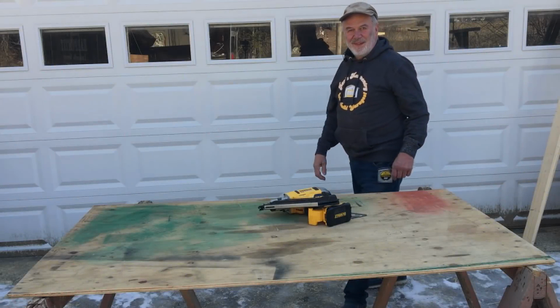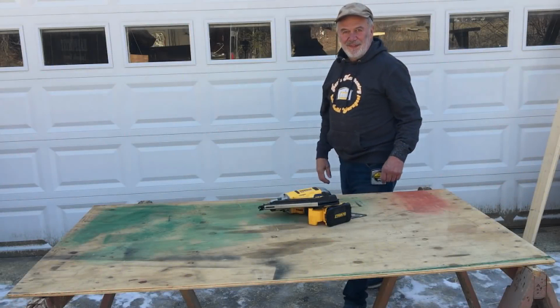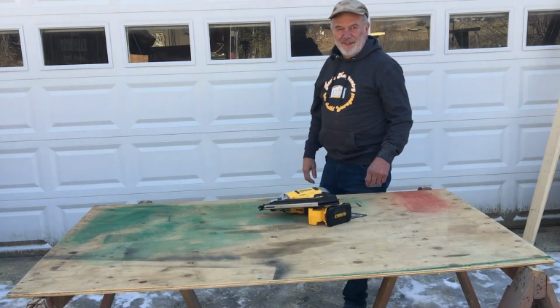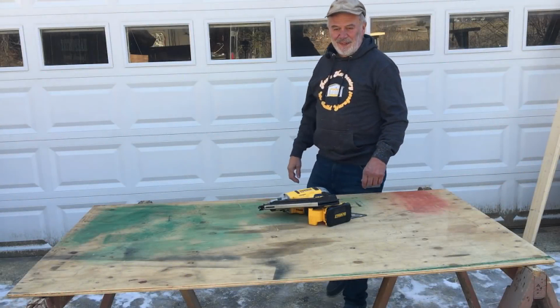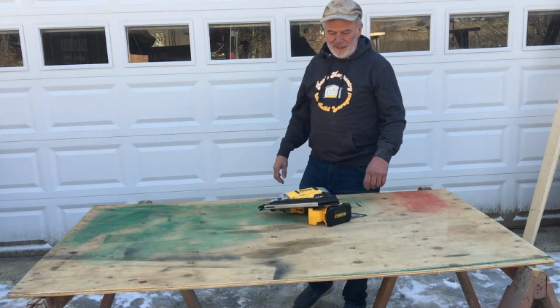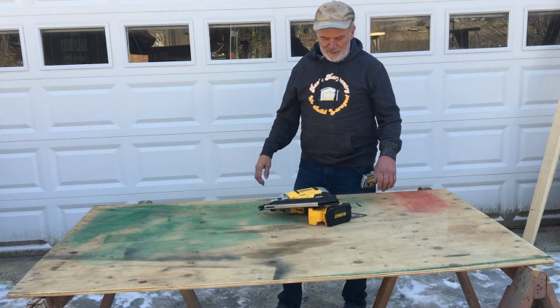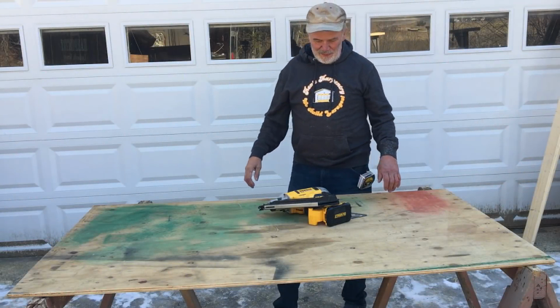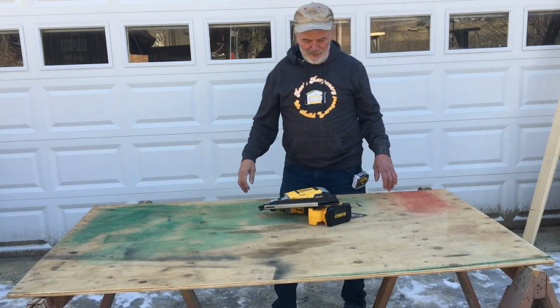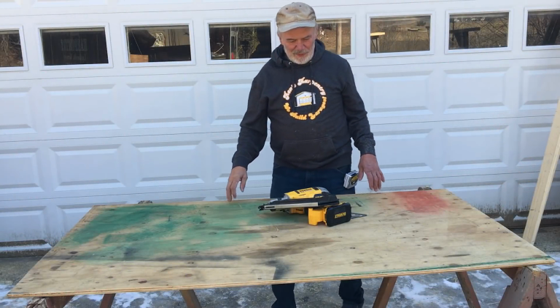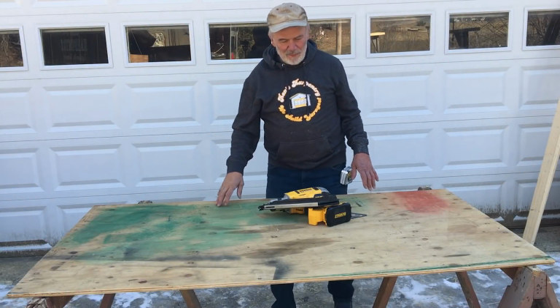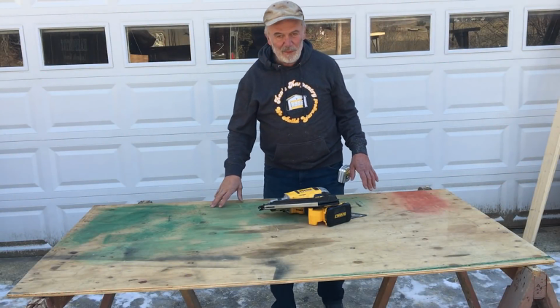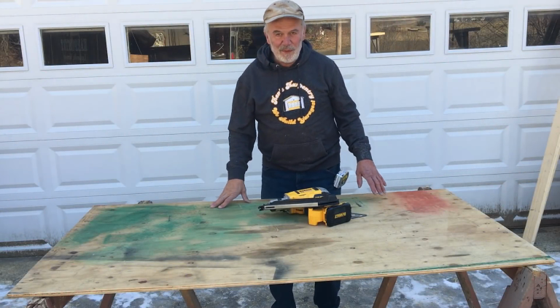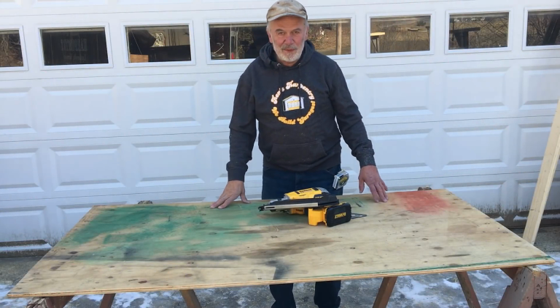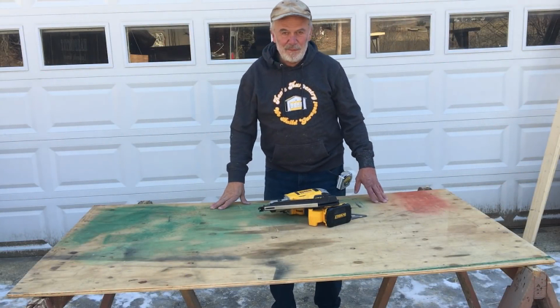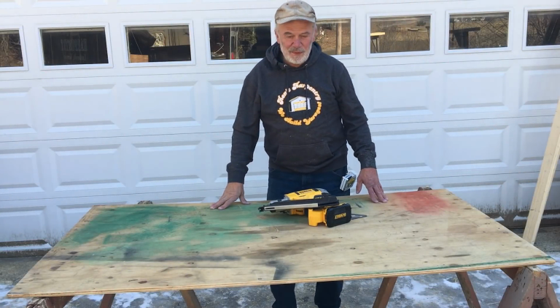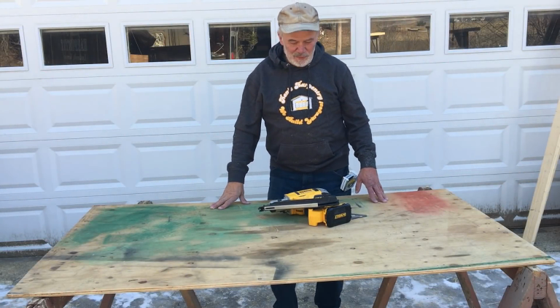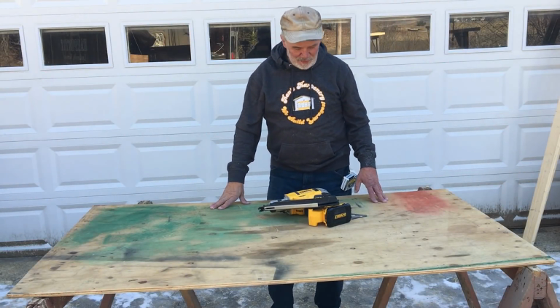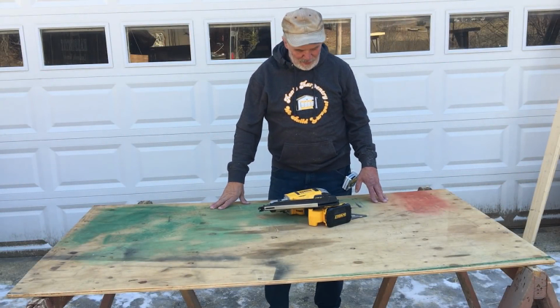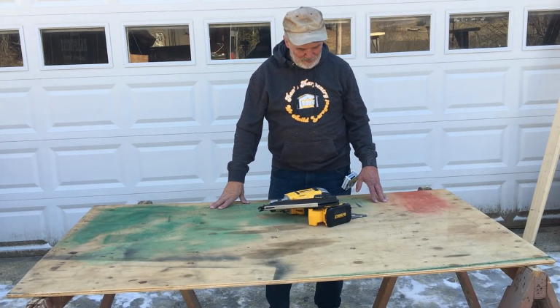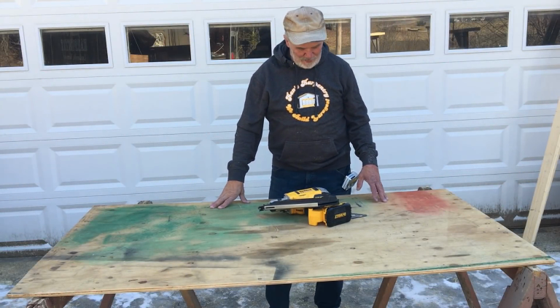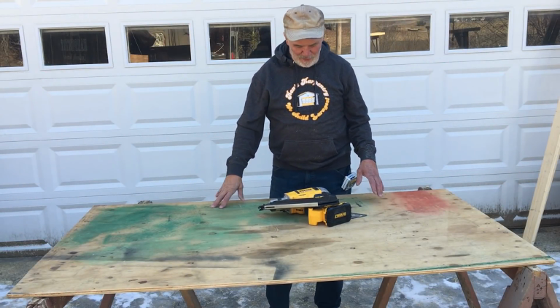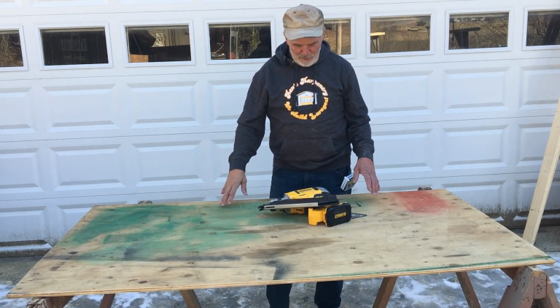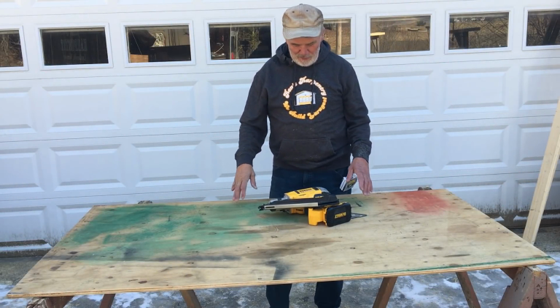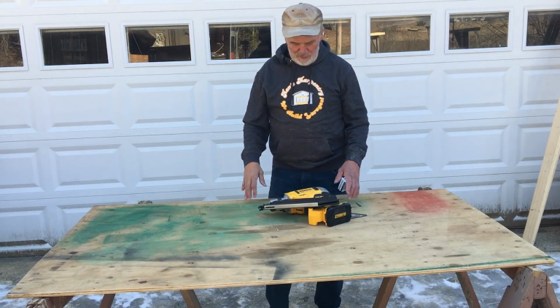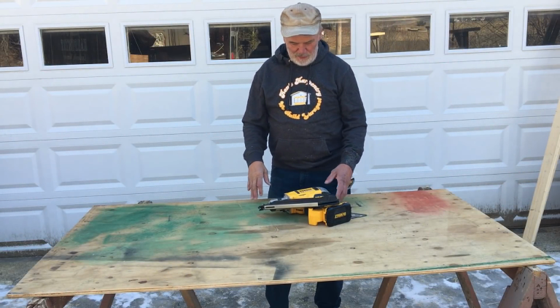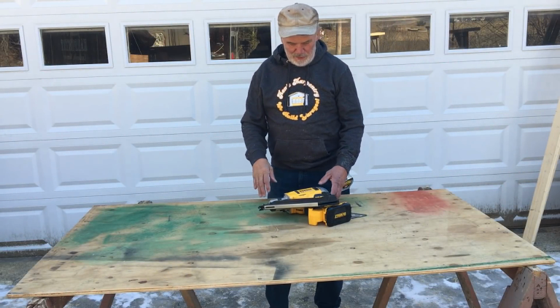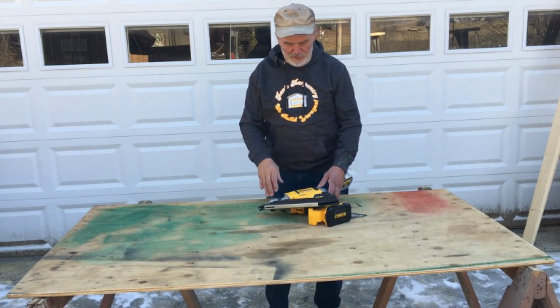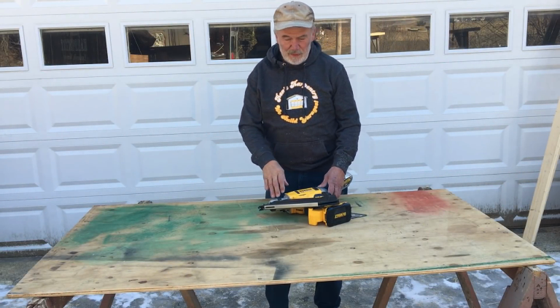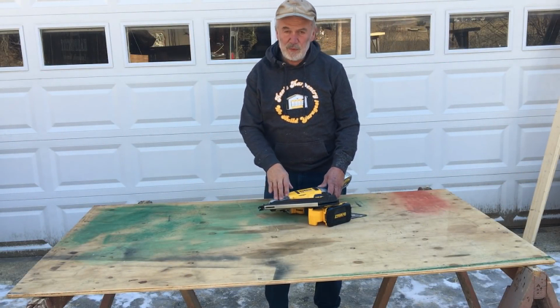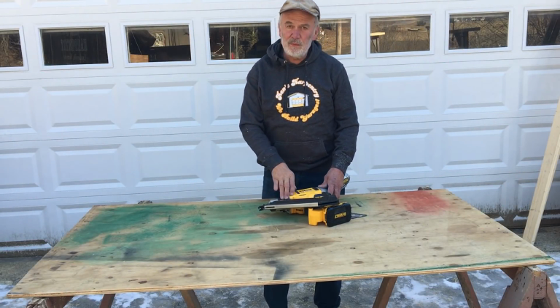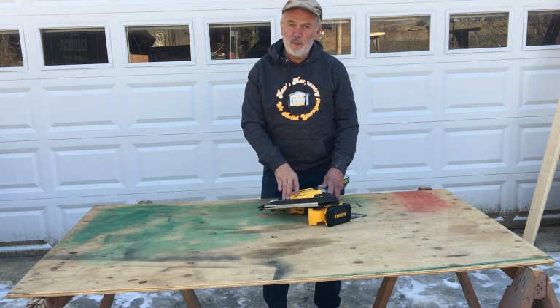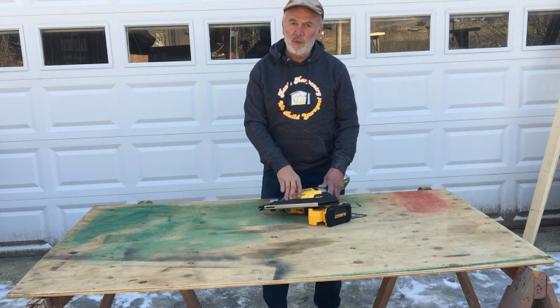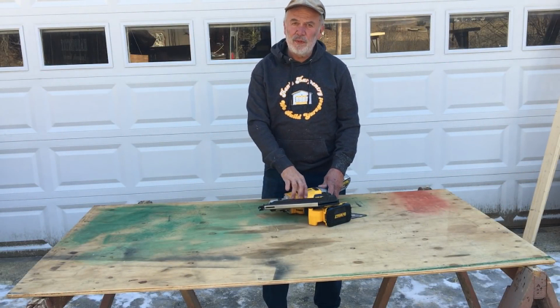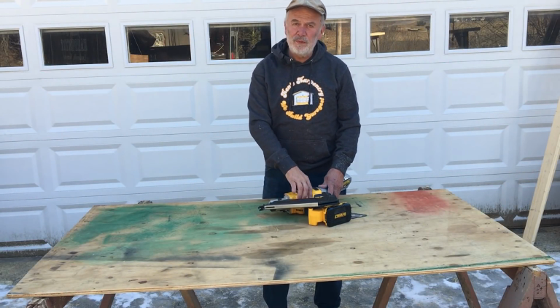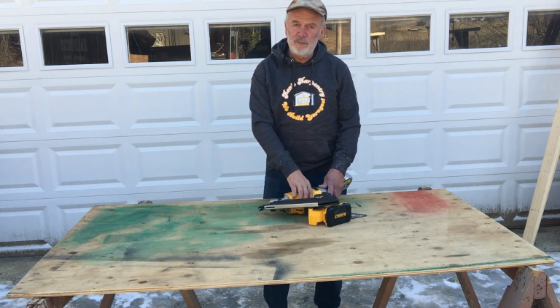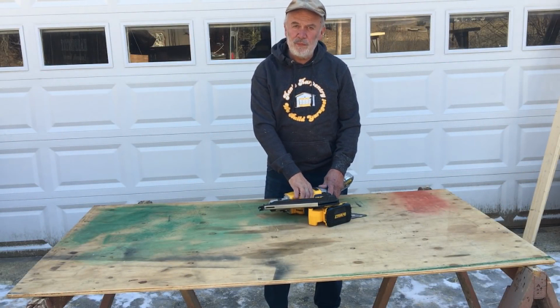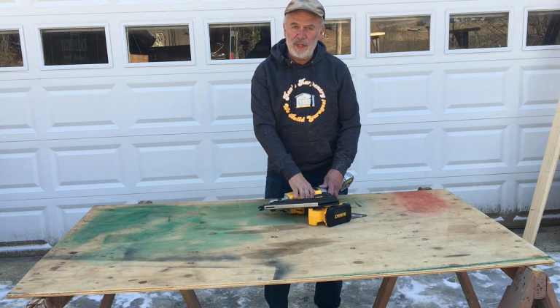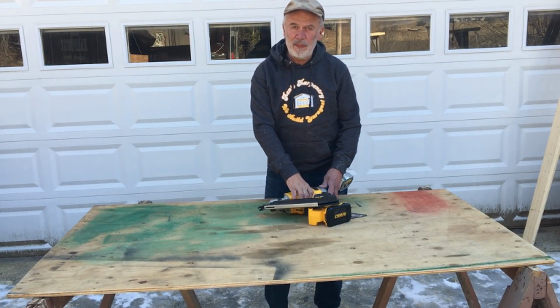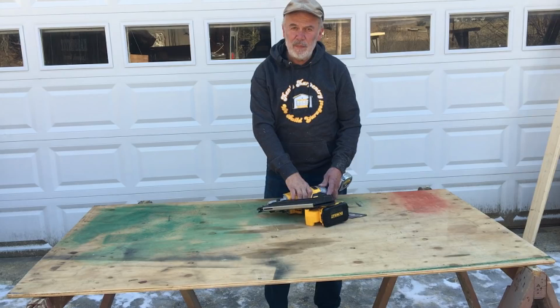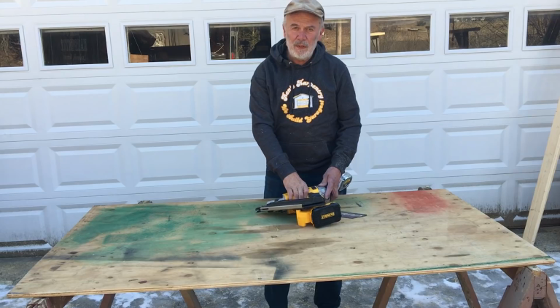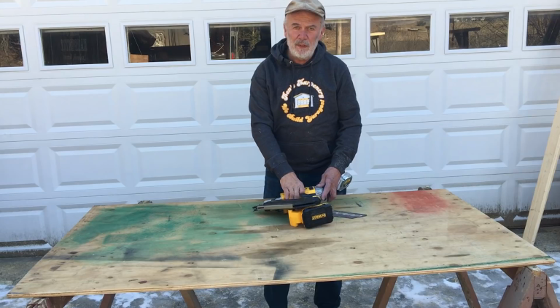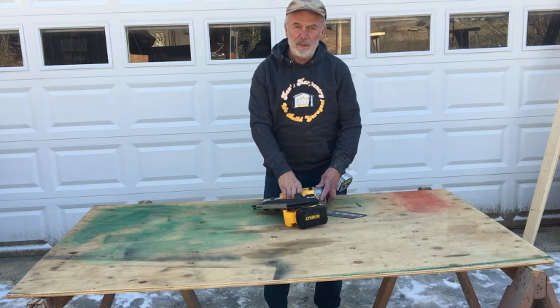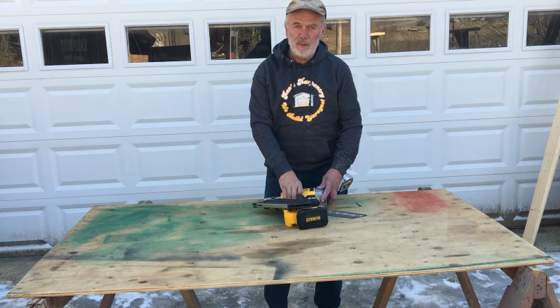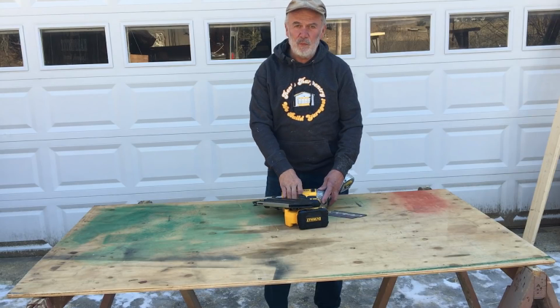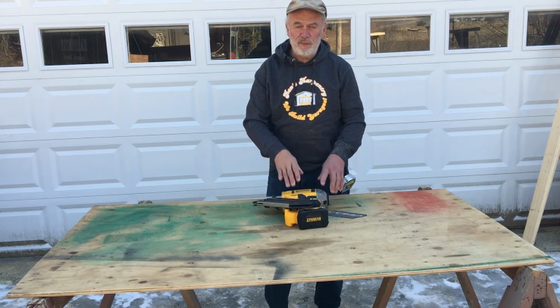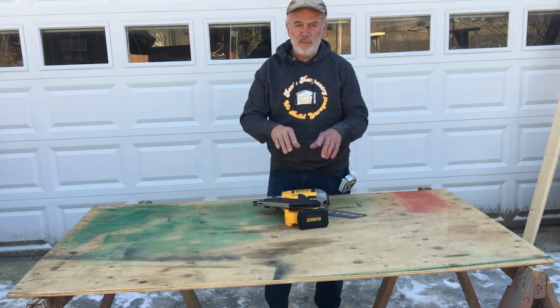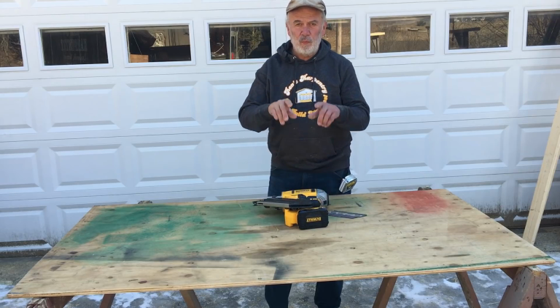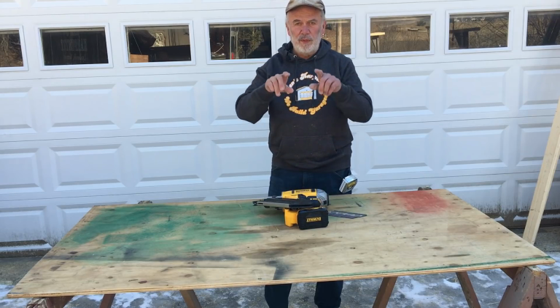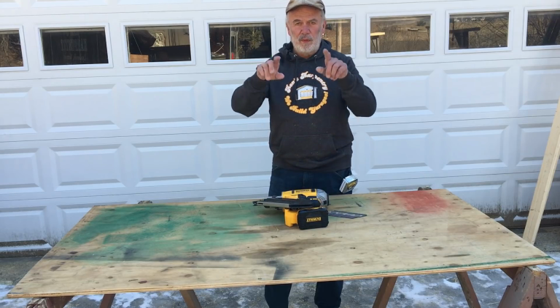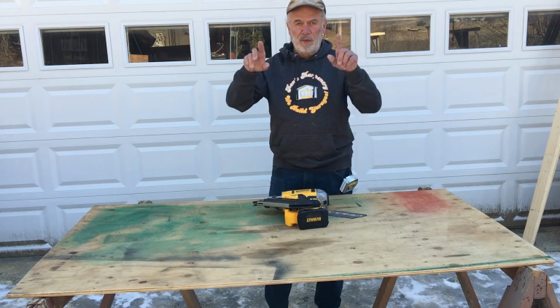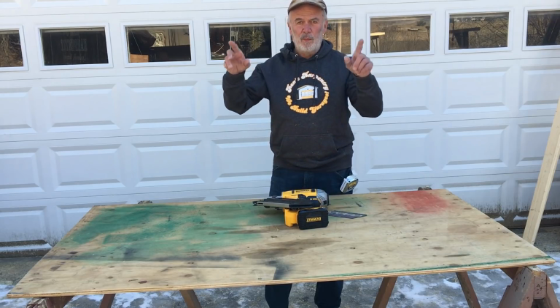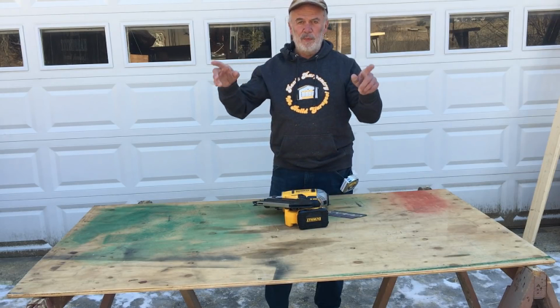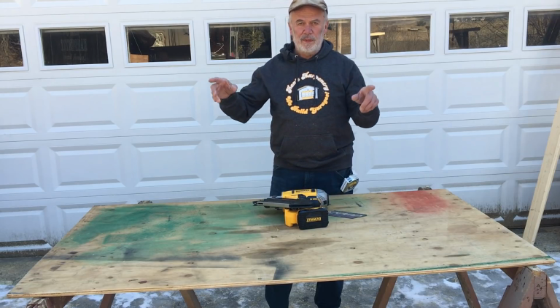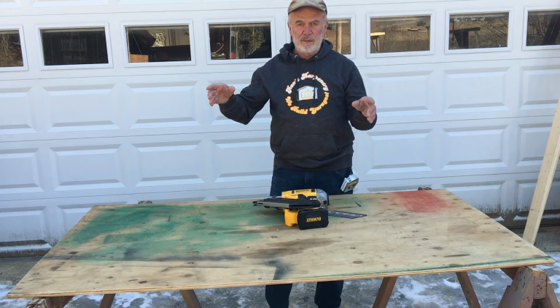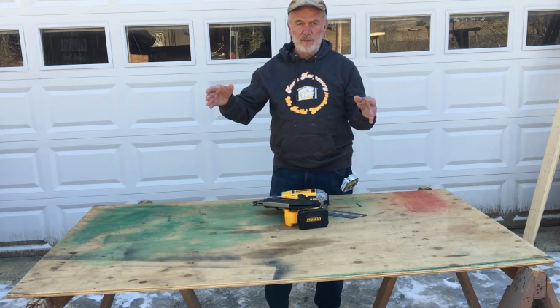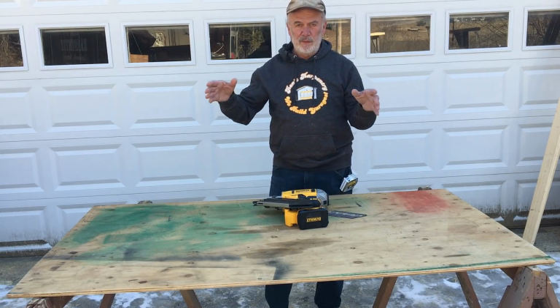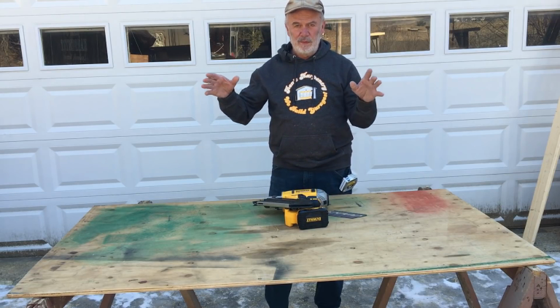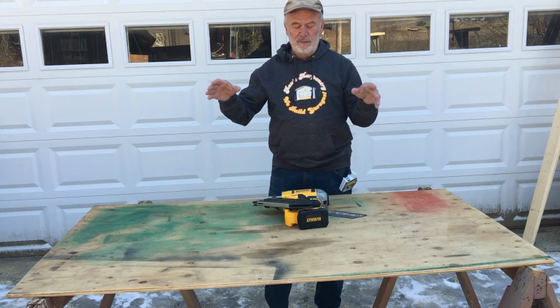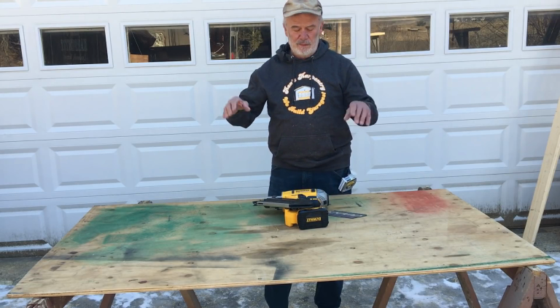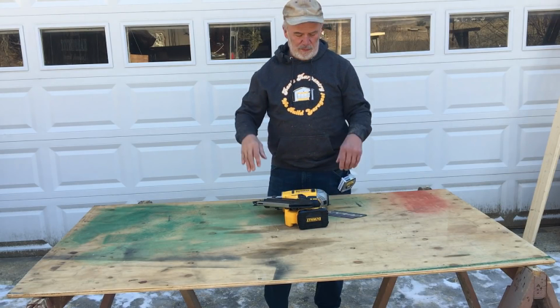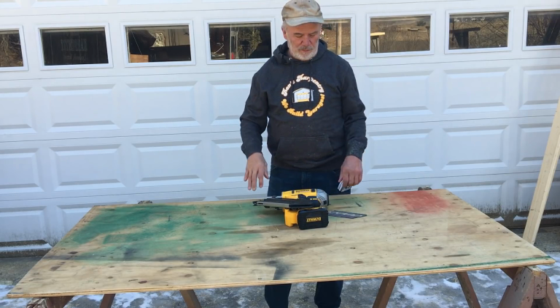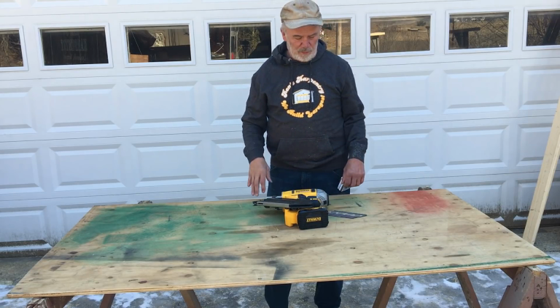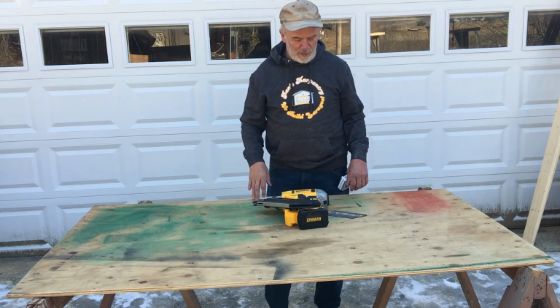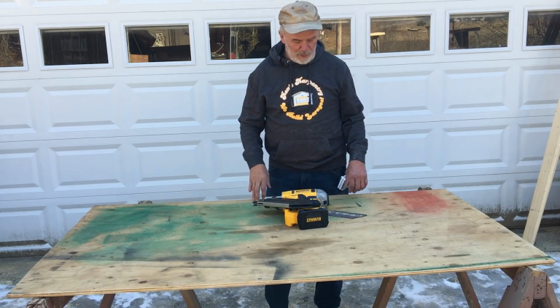Welcome to another video. This one we're going to frame a rough window opening, doing the framing.